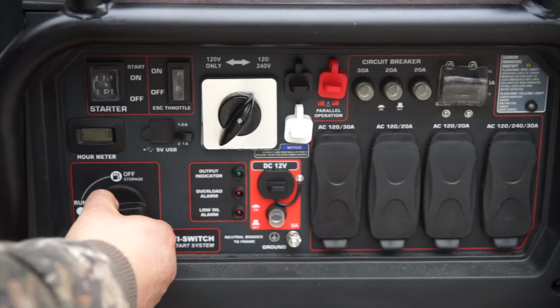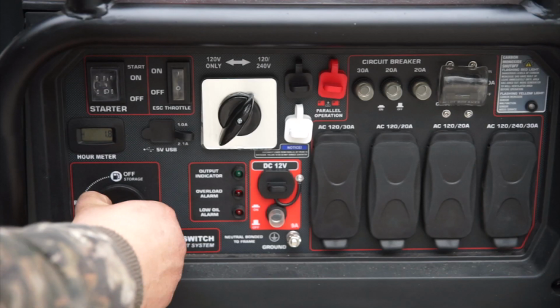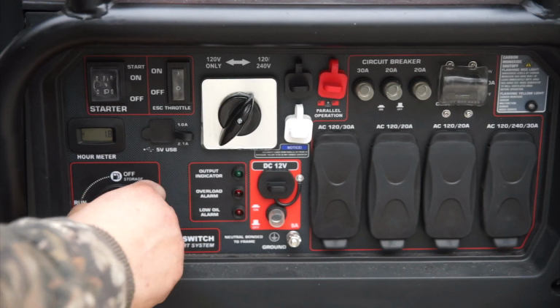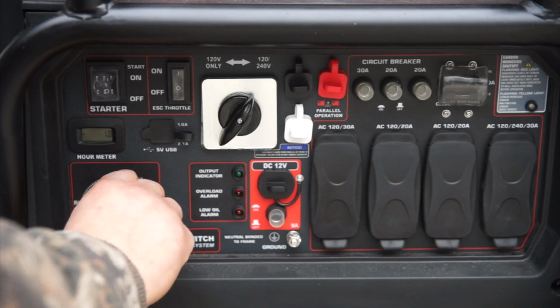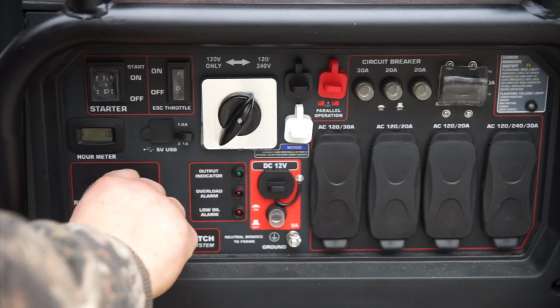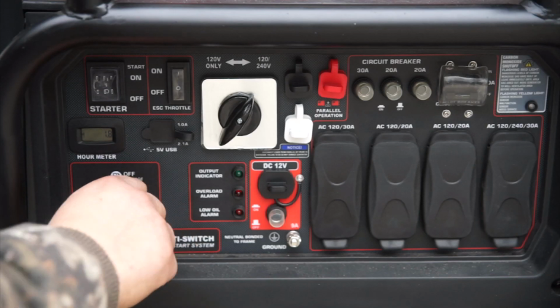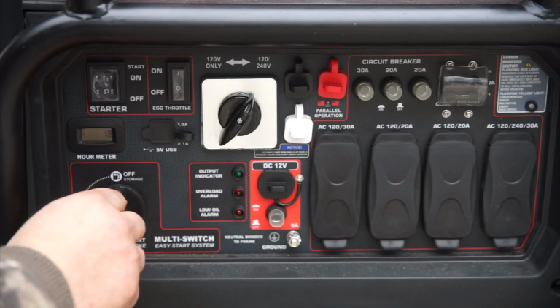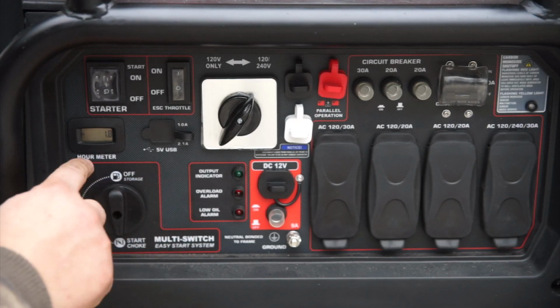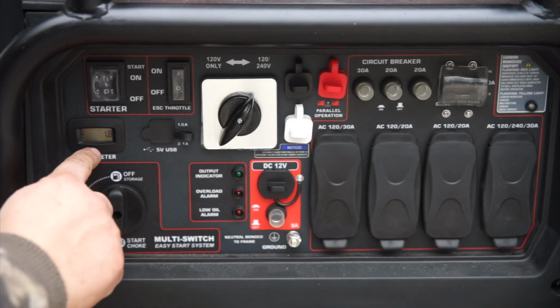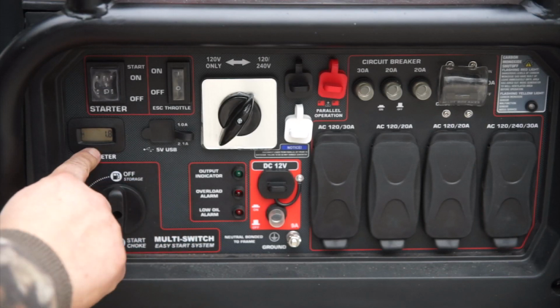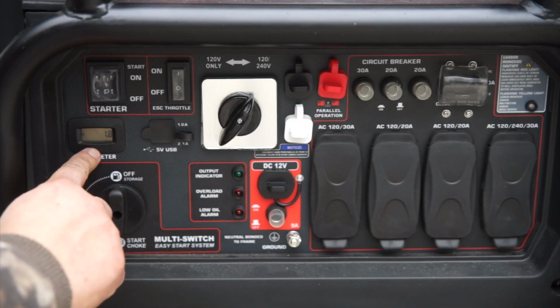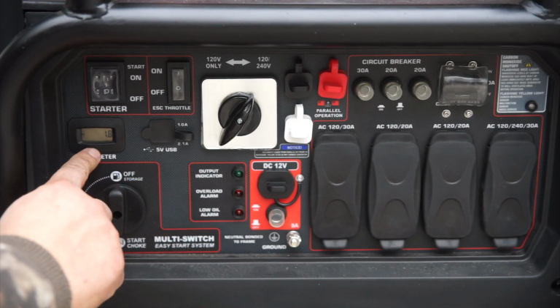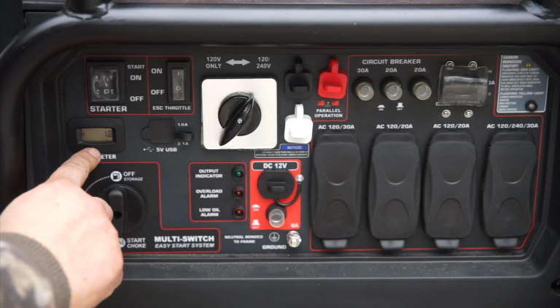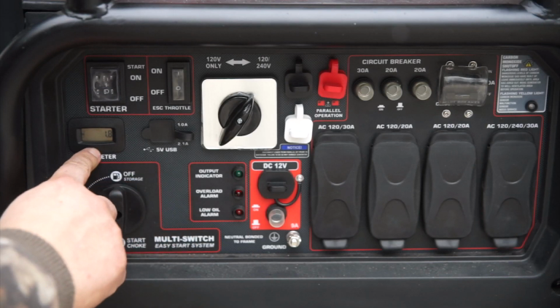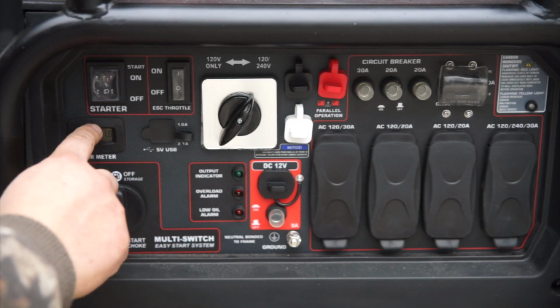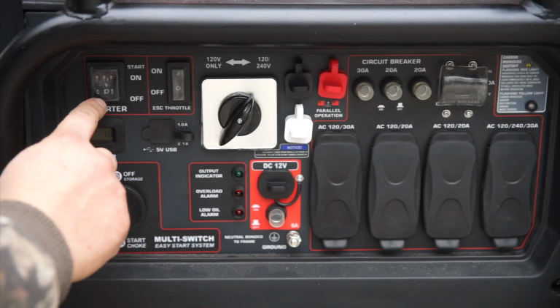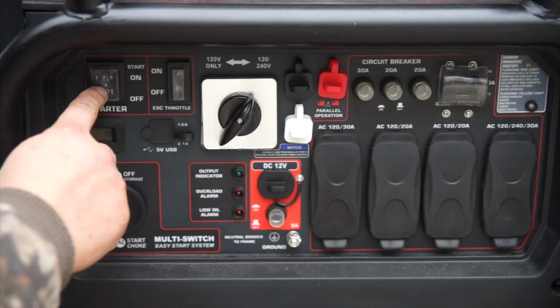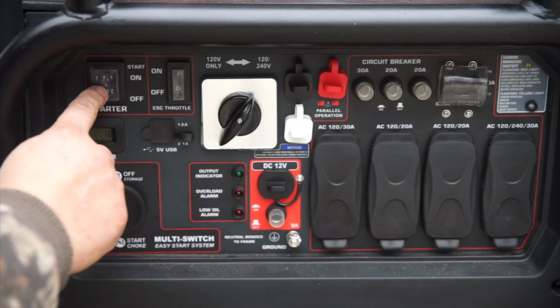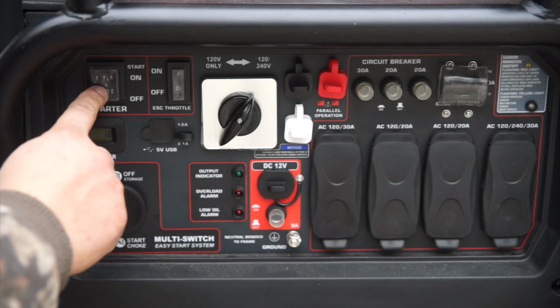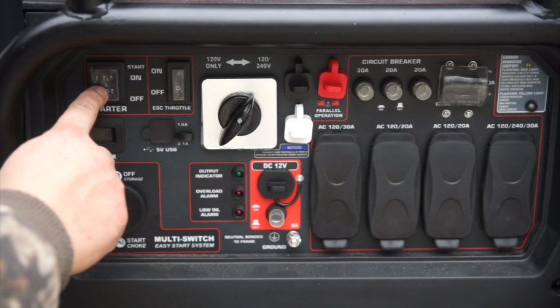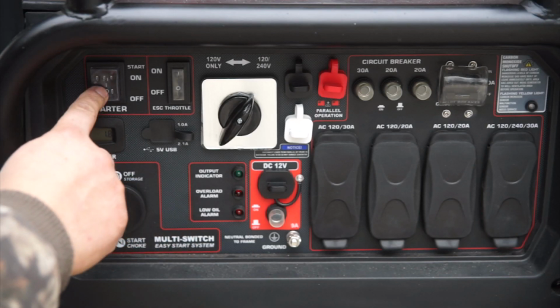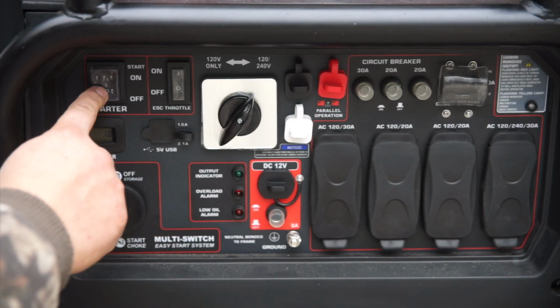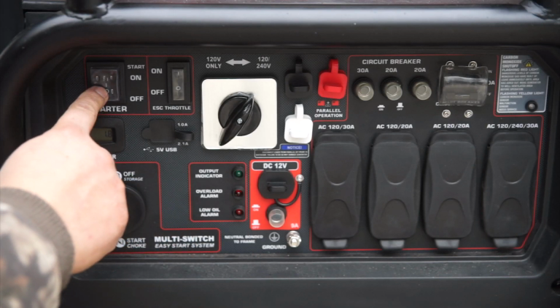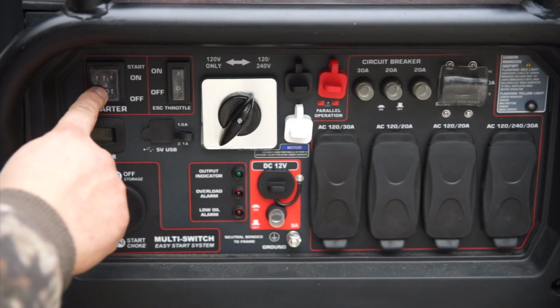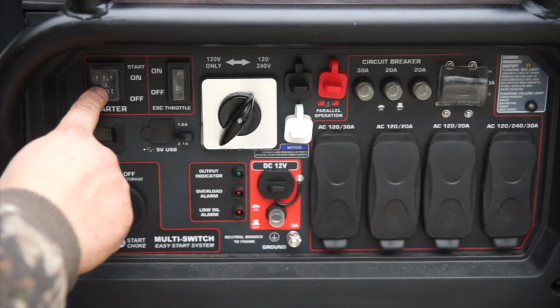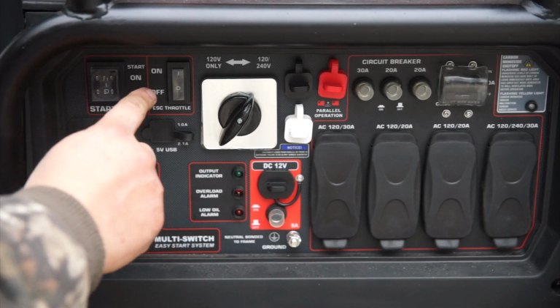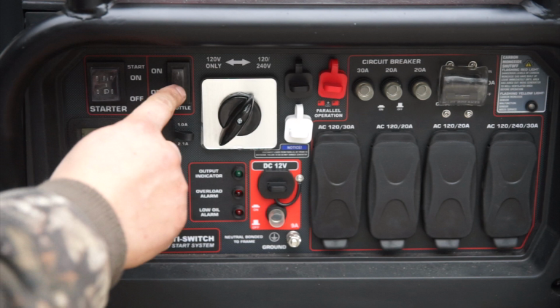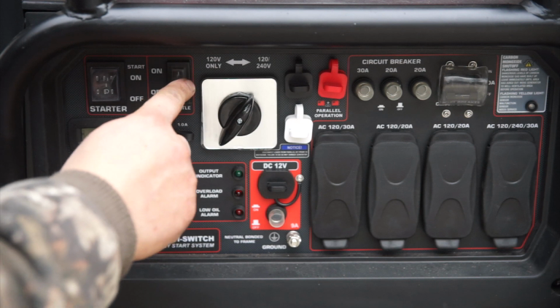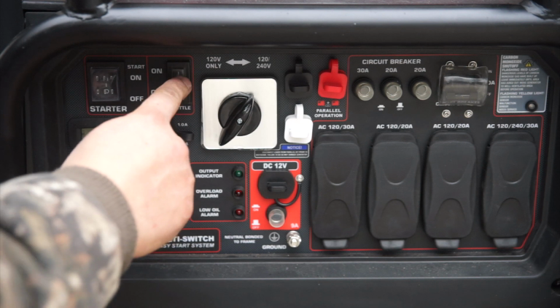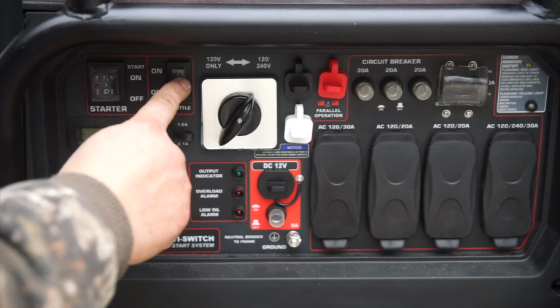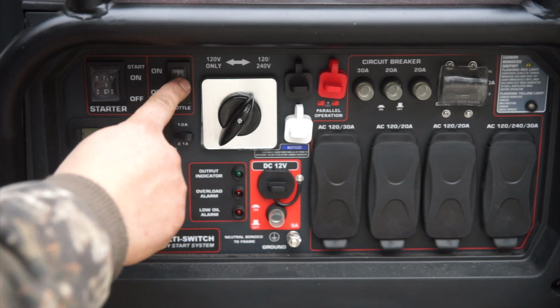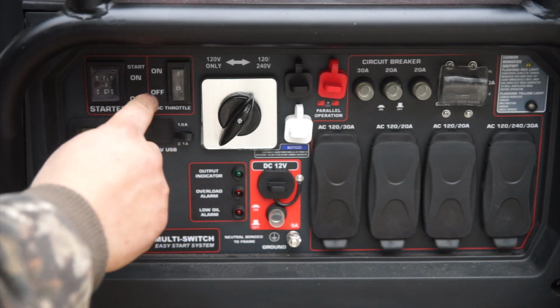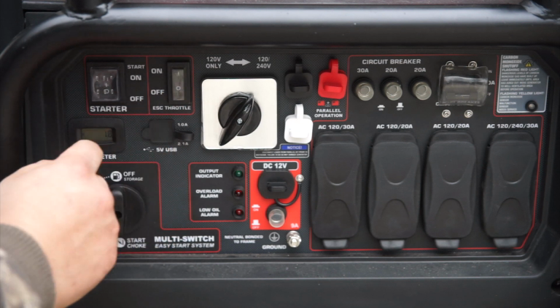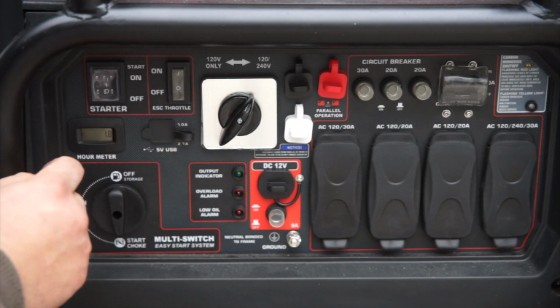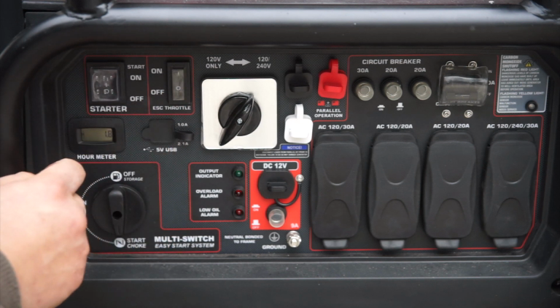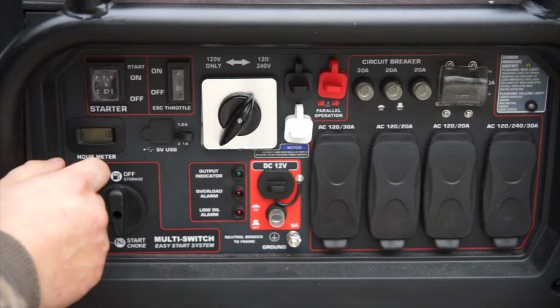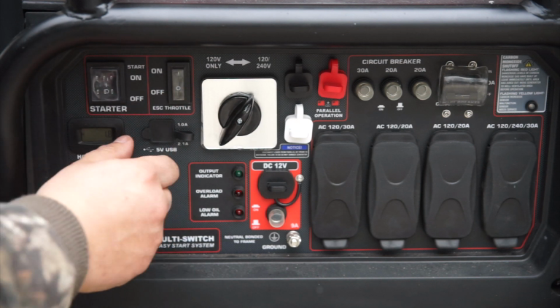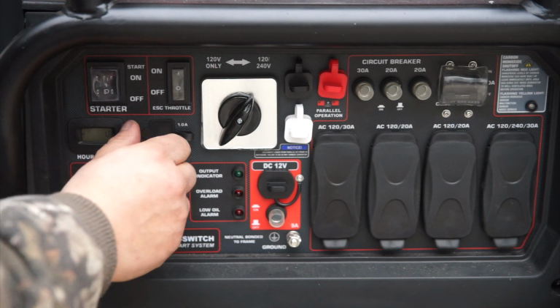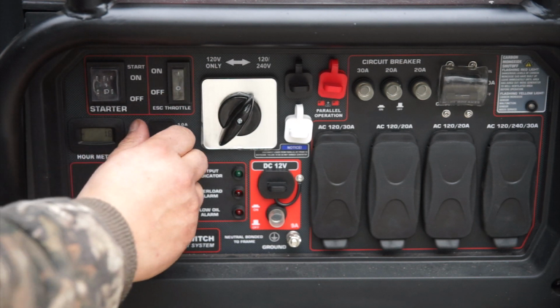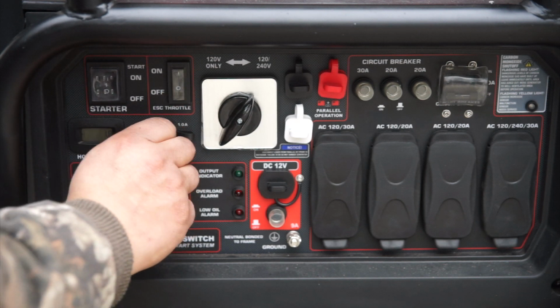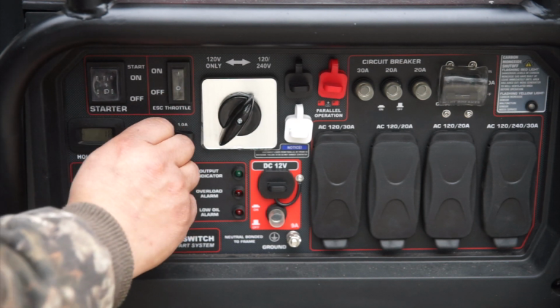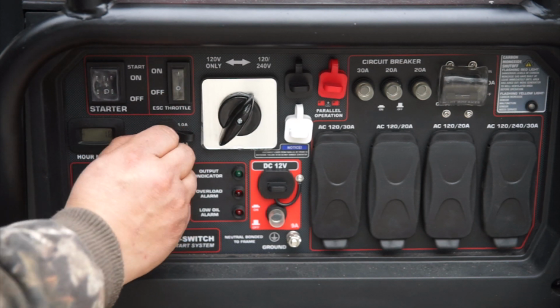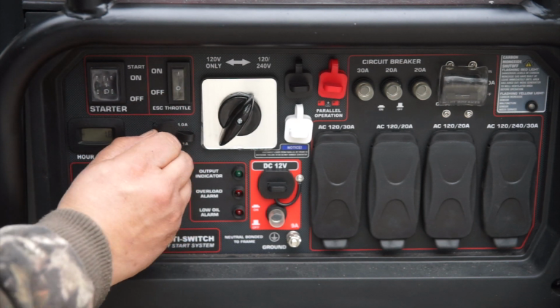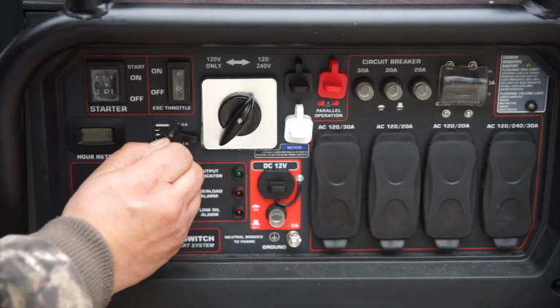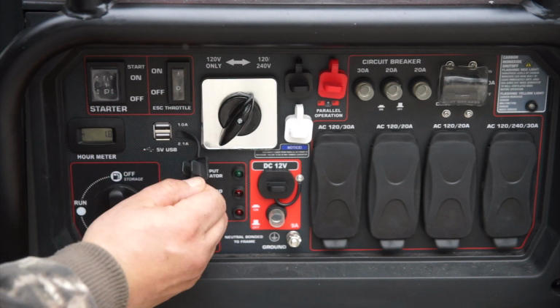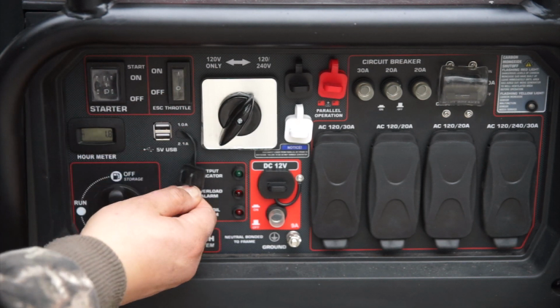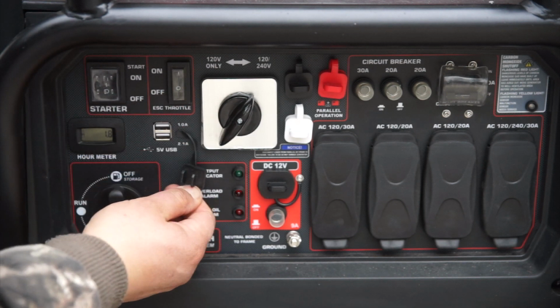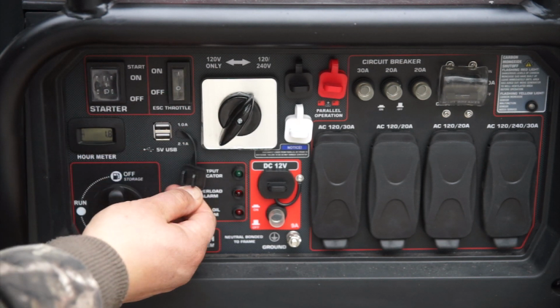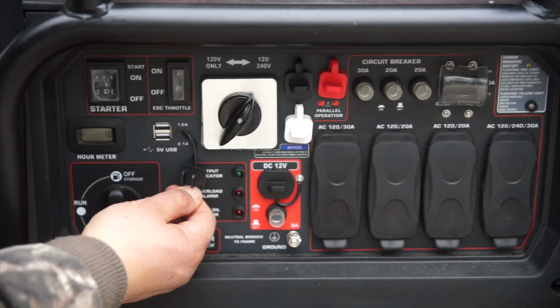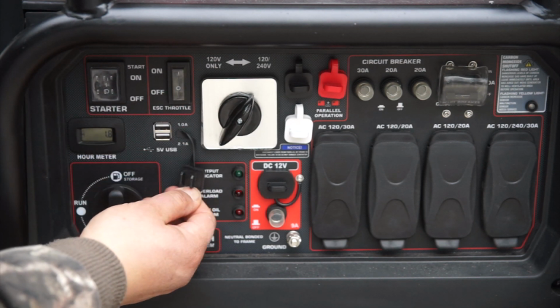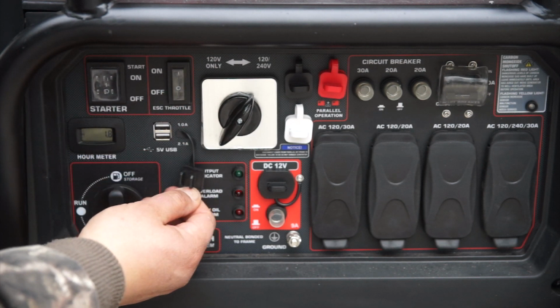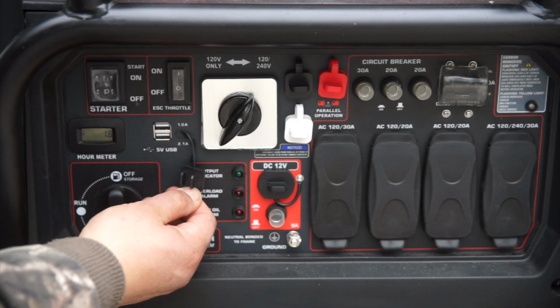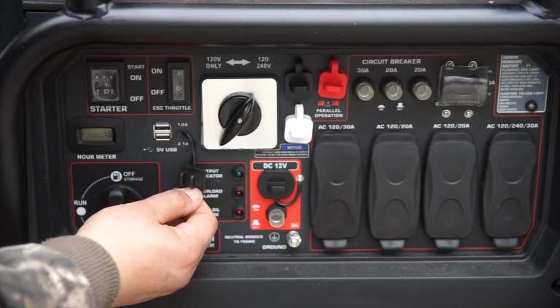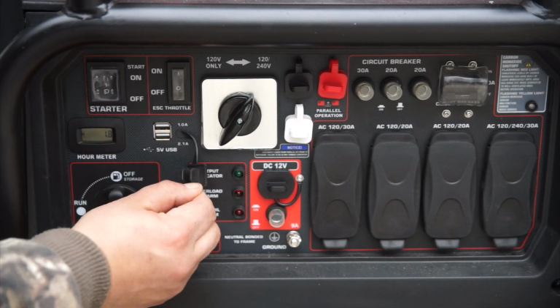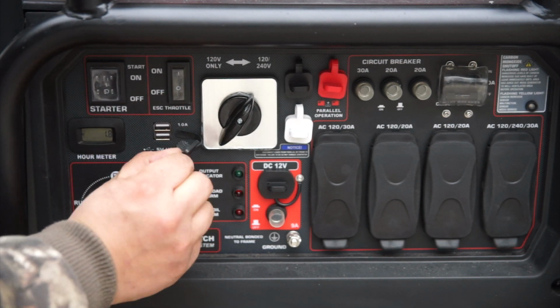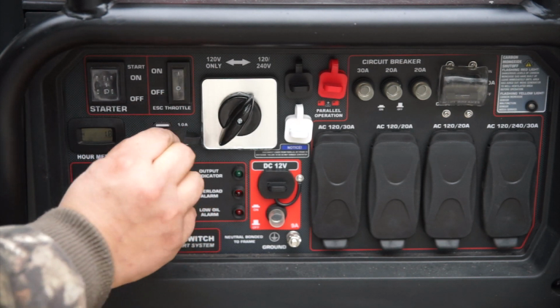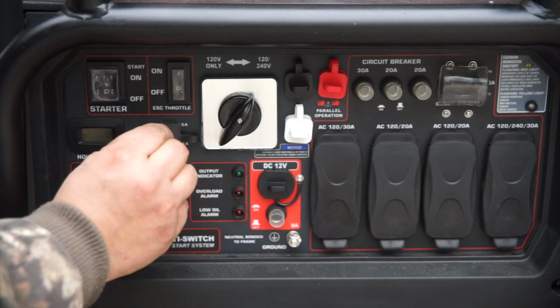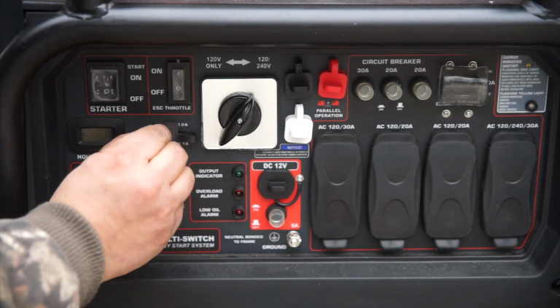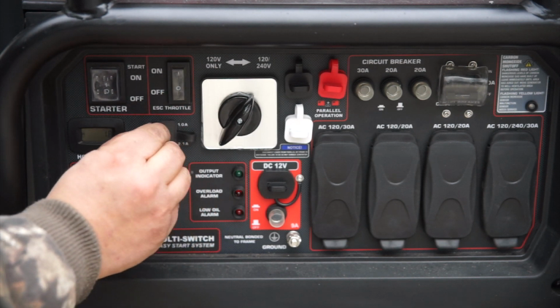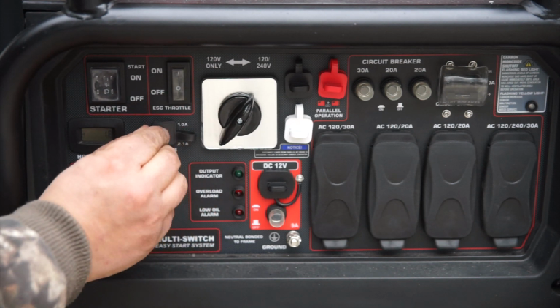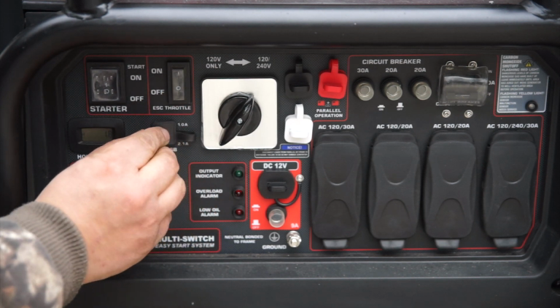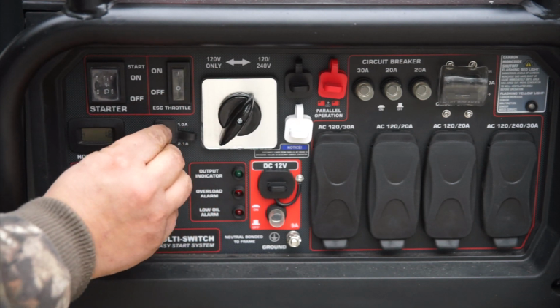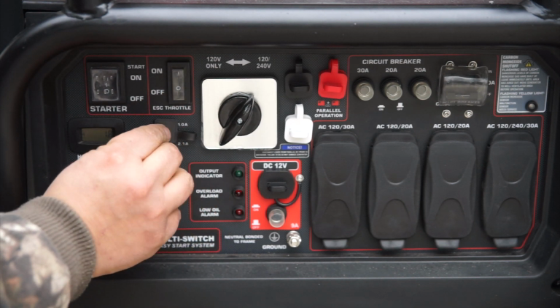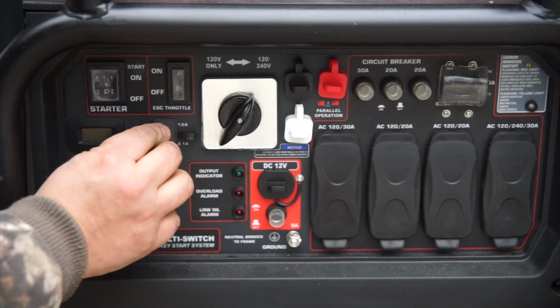You'll also find an hour meter, your start button, and an eco switch. You've got a couple of USB ports here for charging.